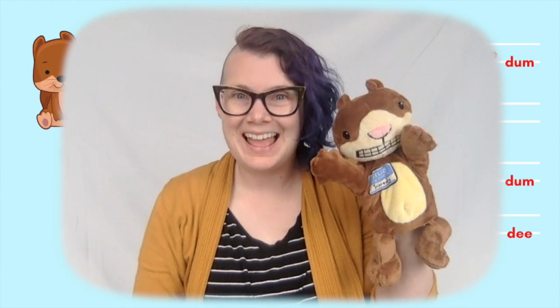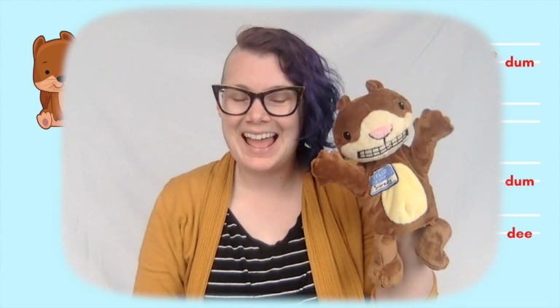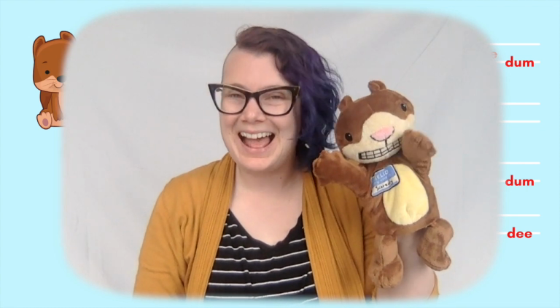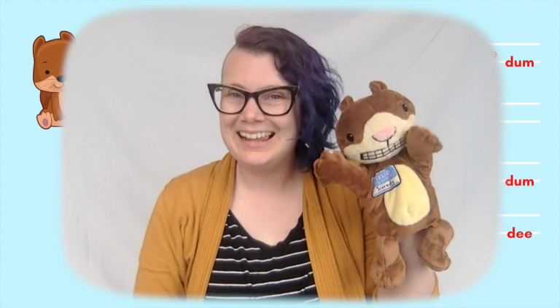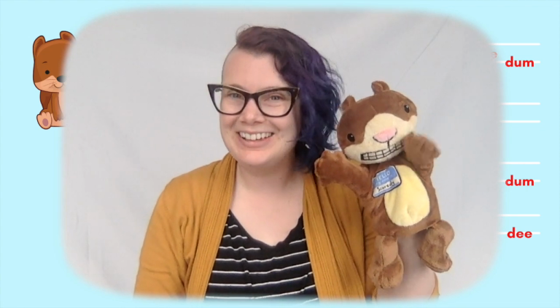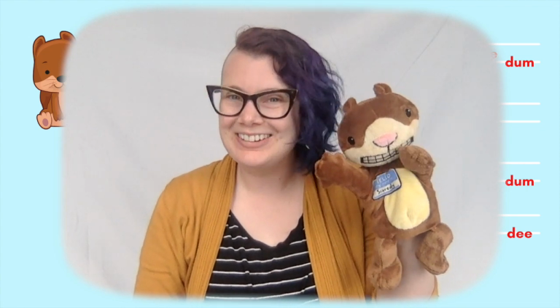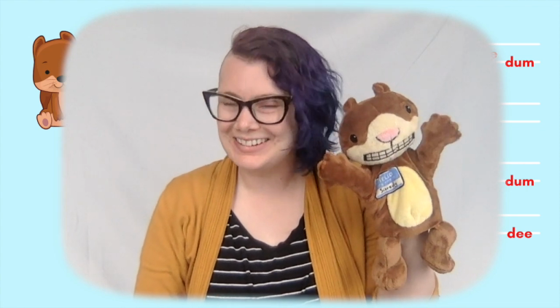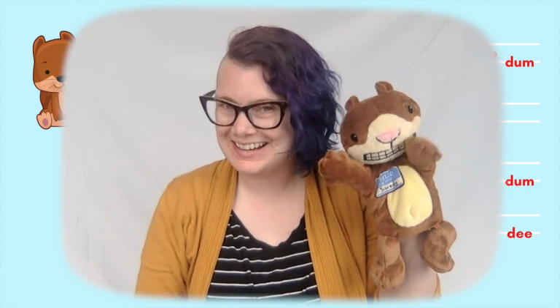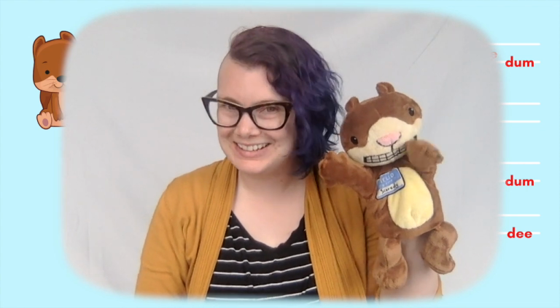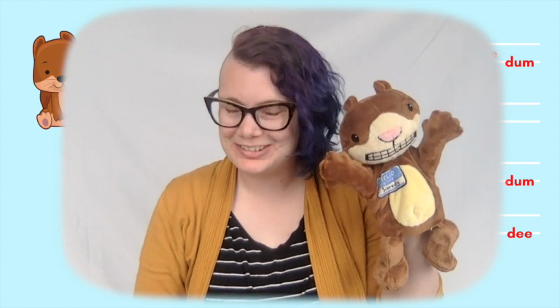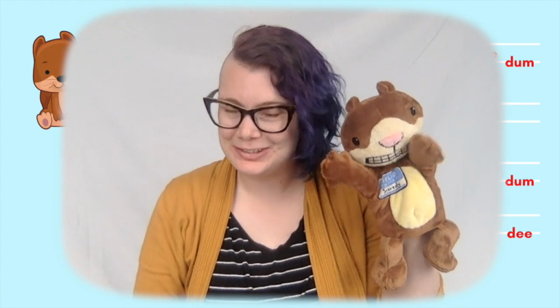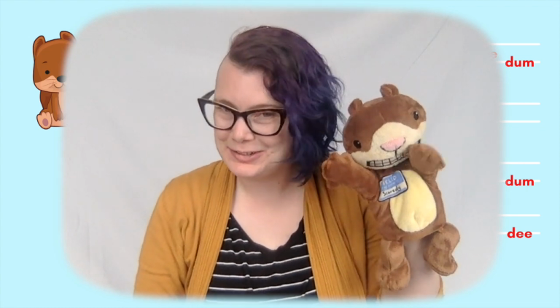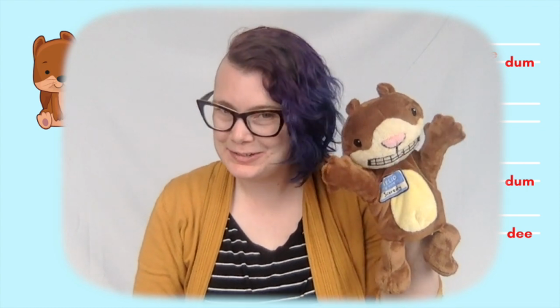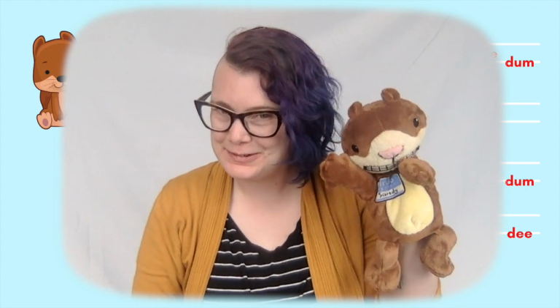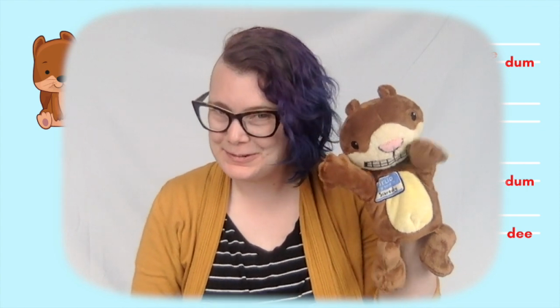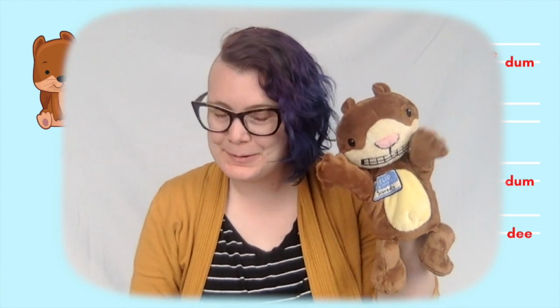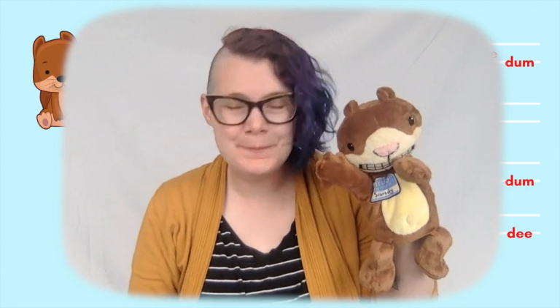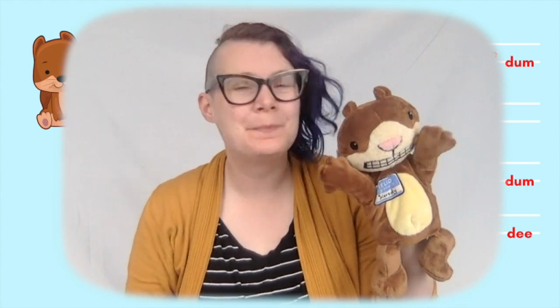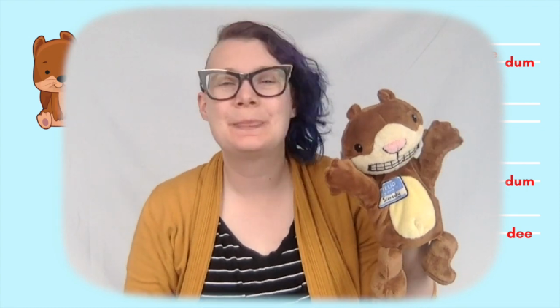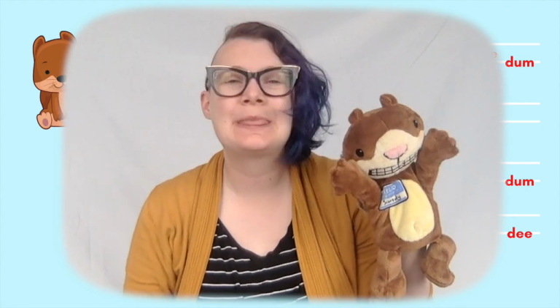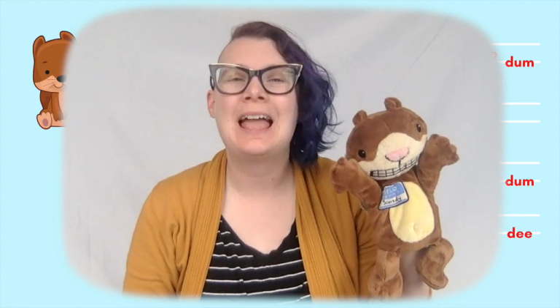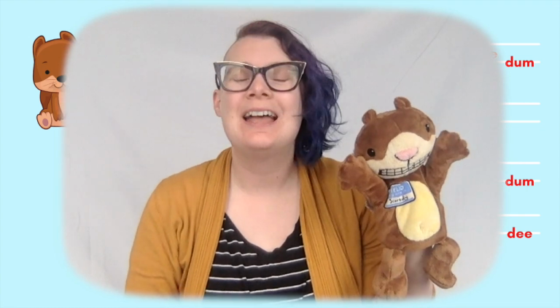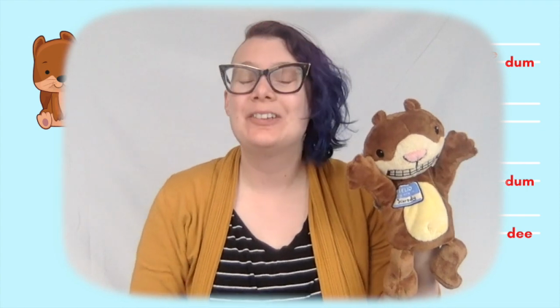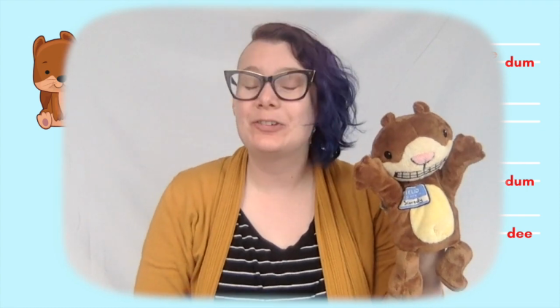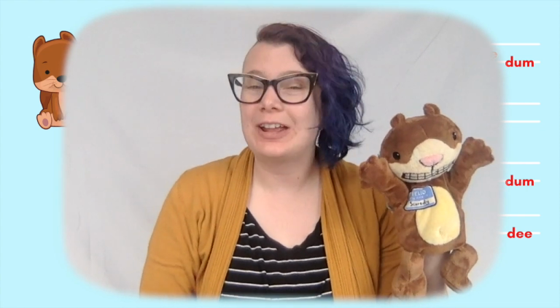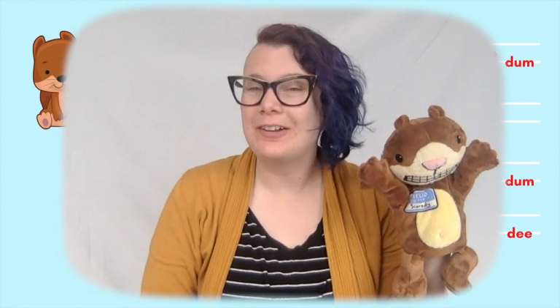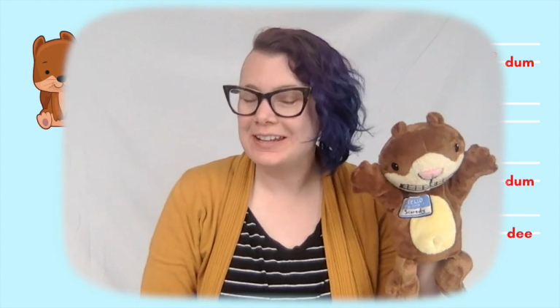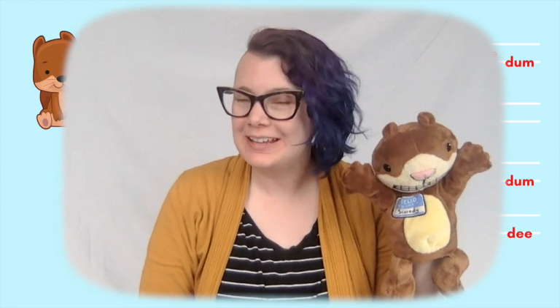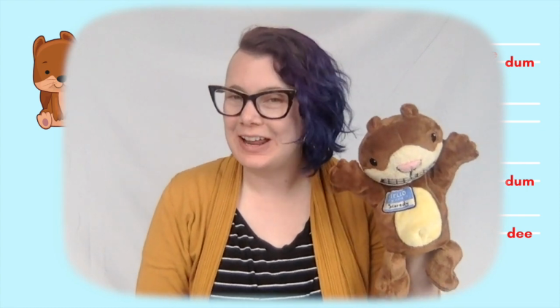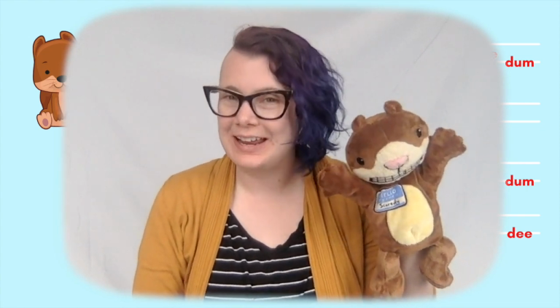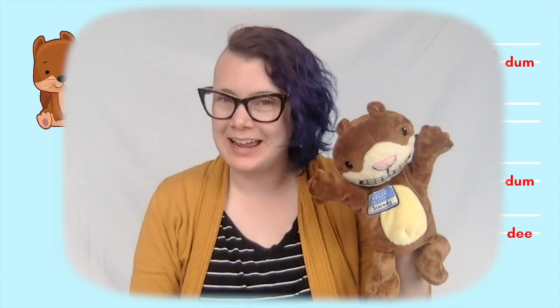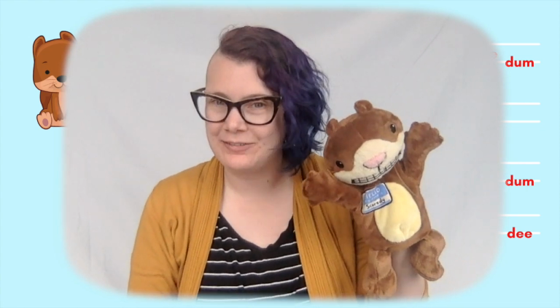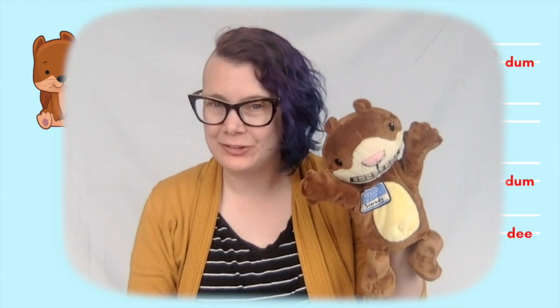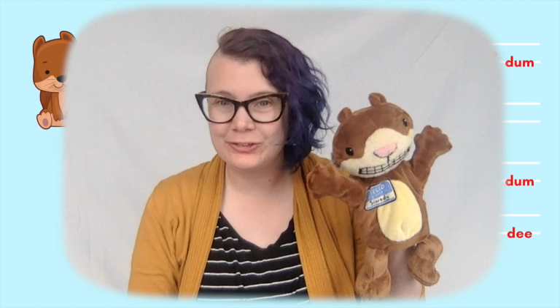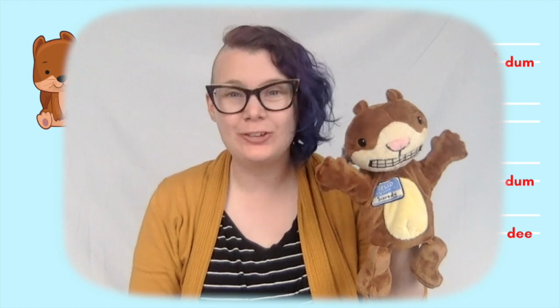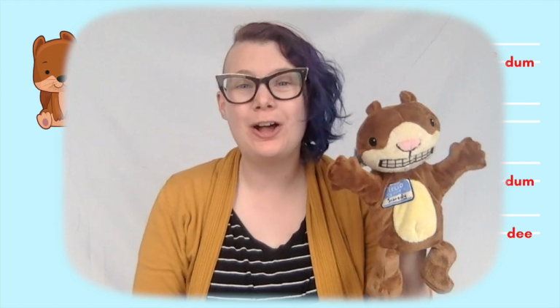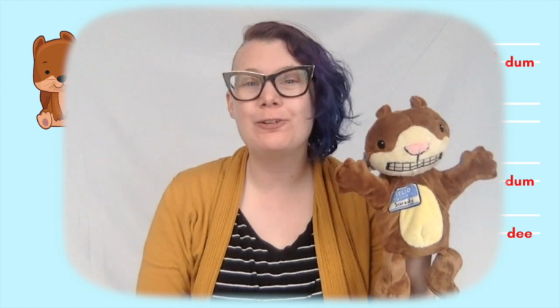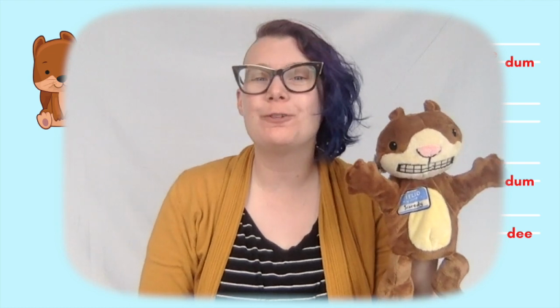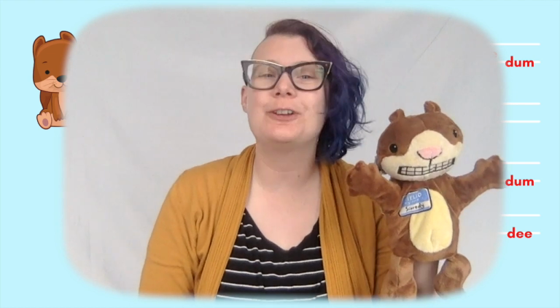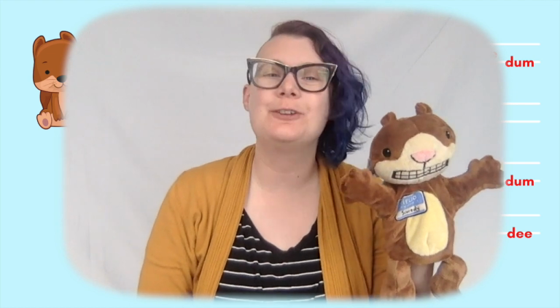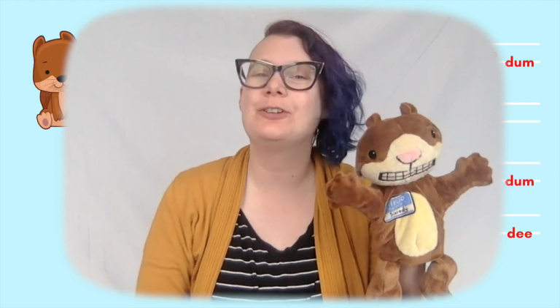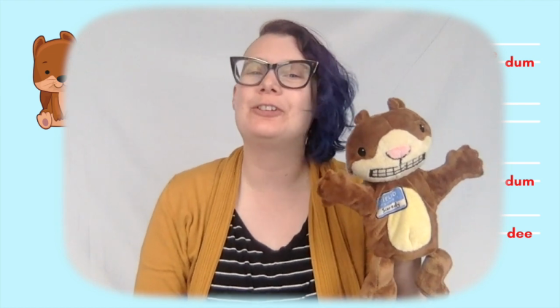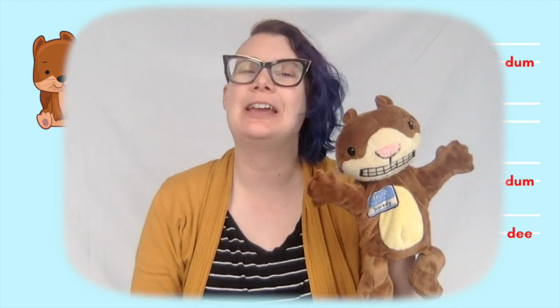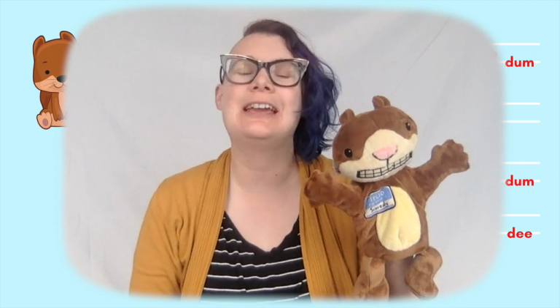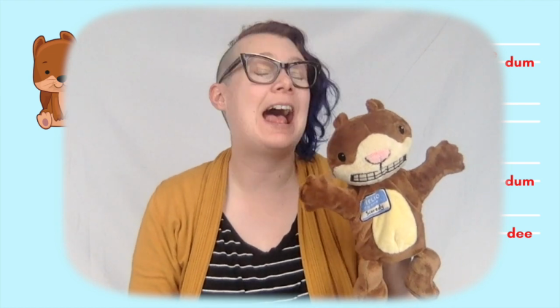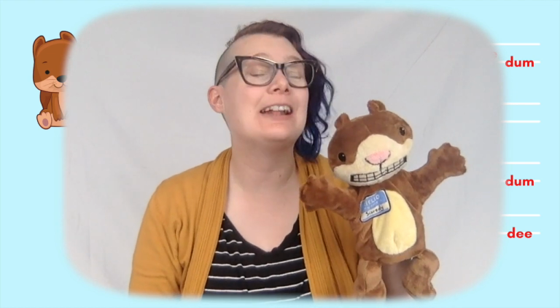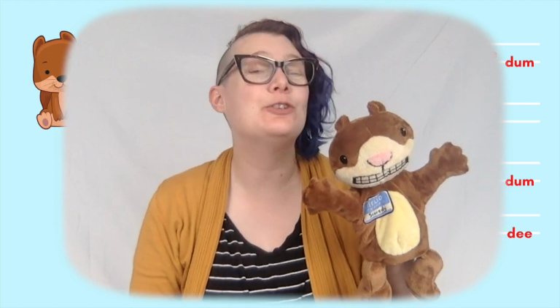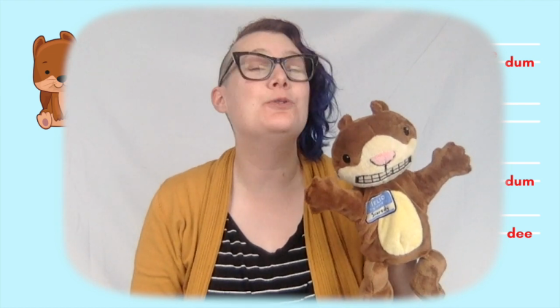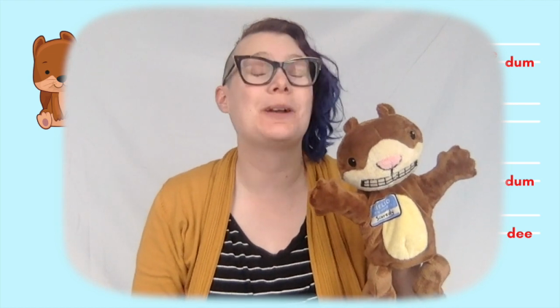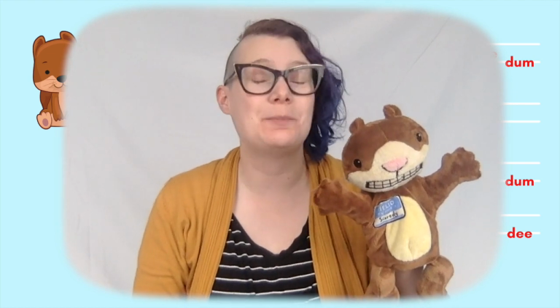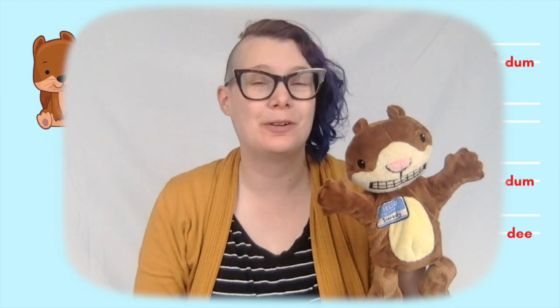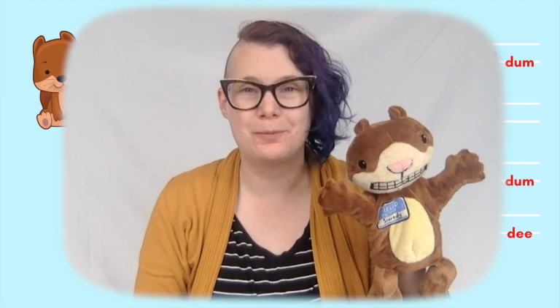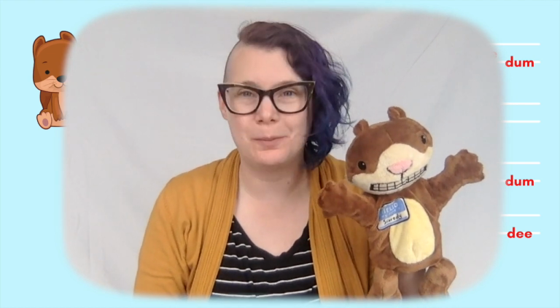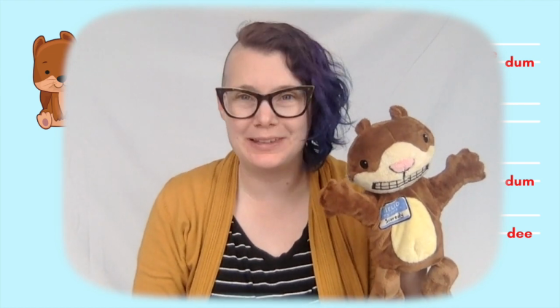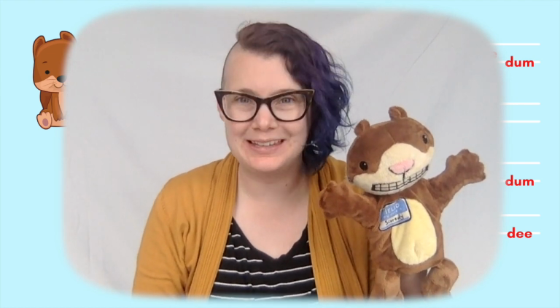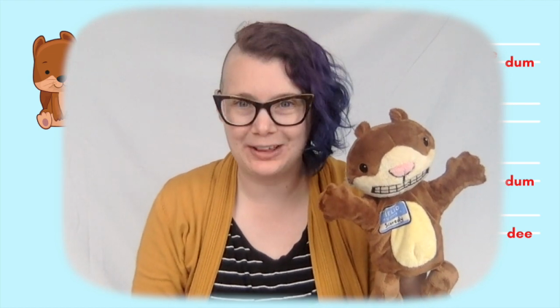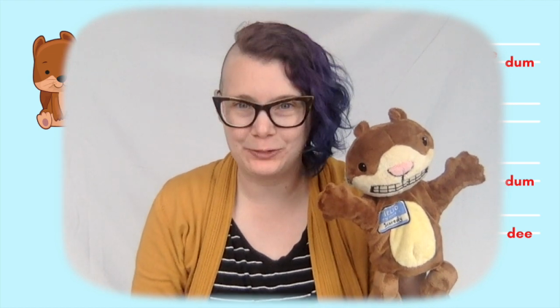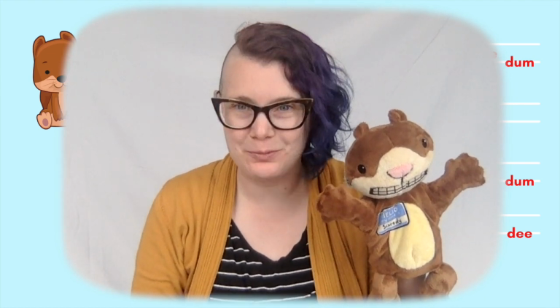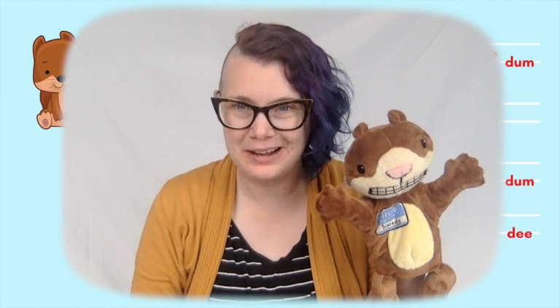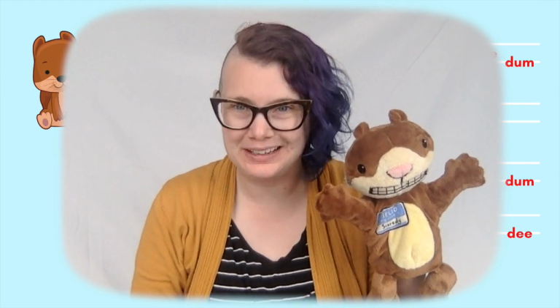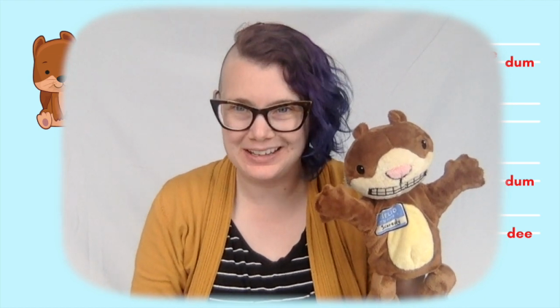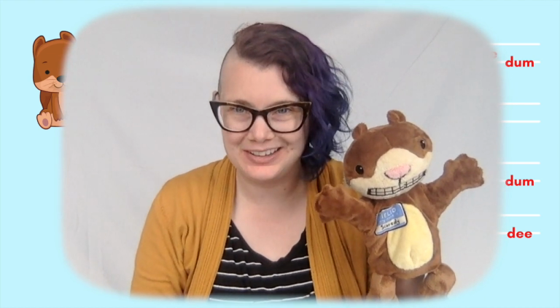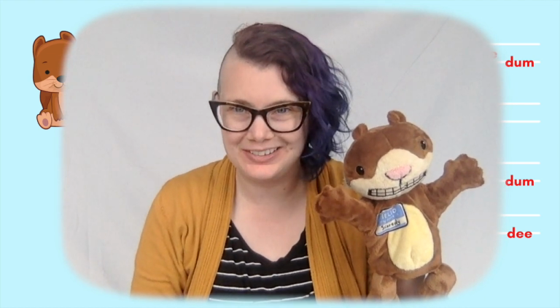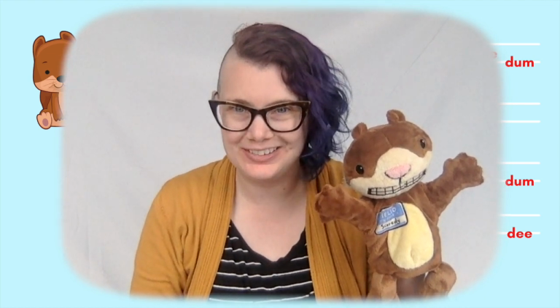Hello, grade two. Scaredy and I have a song for you today, and you can probably guess what it is.